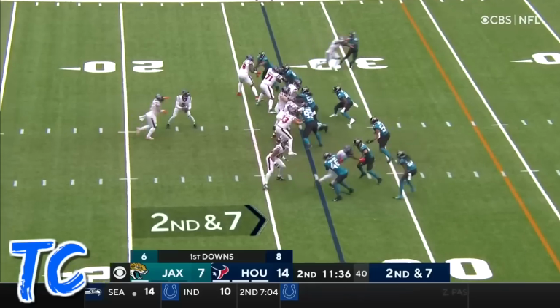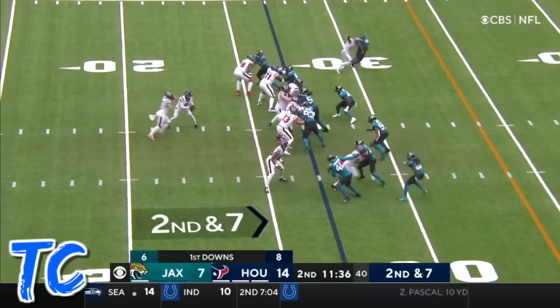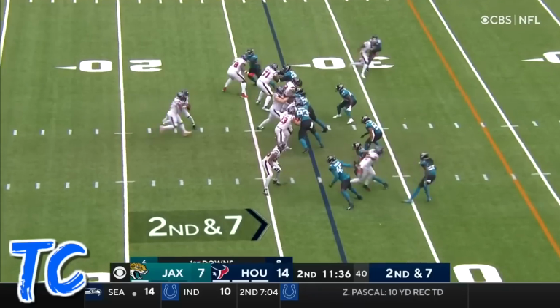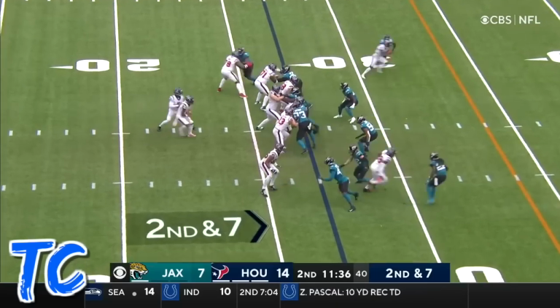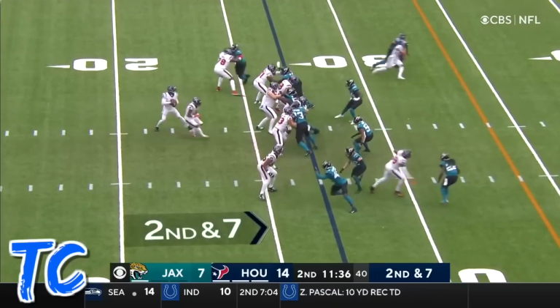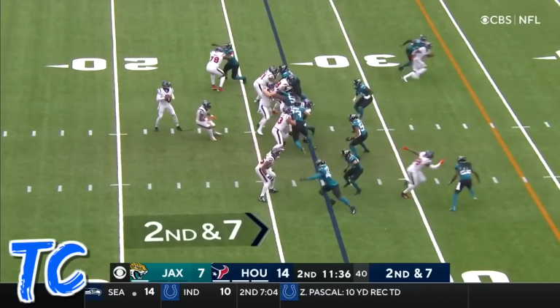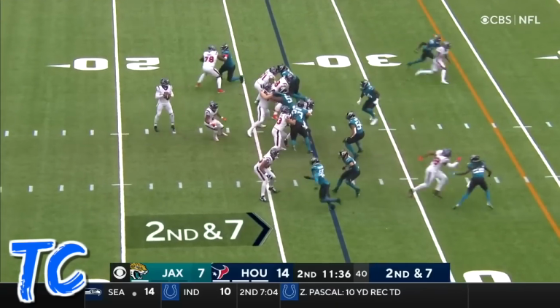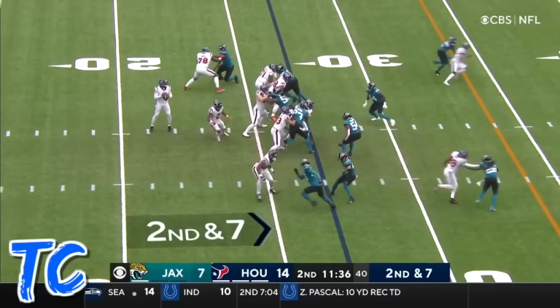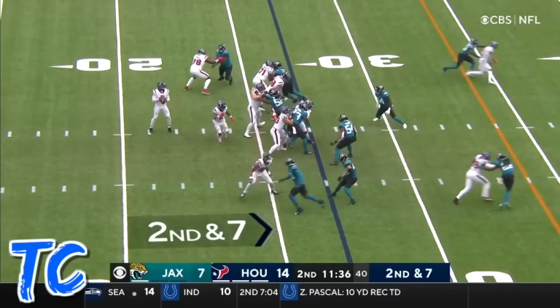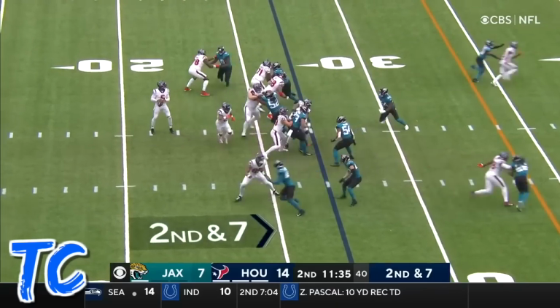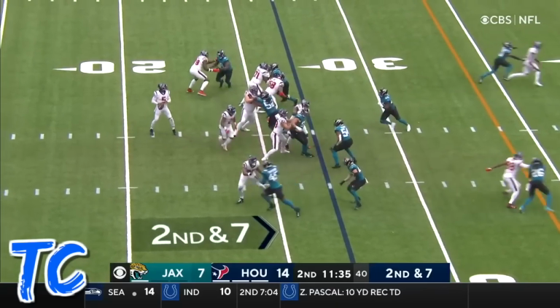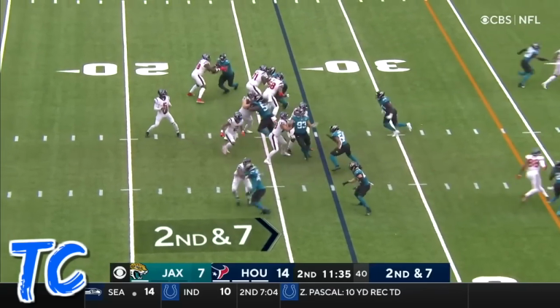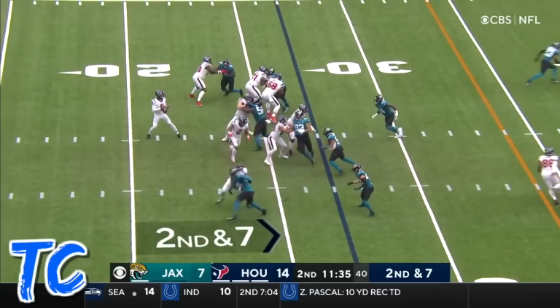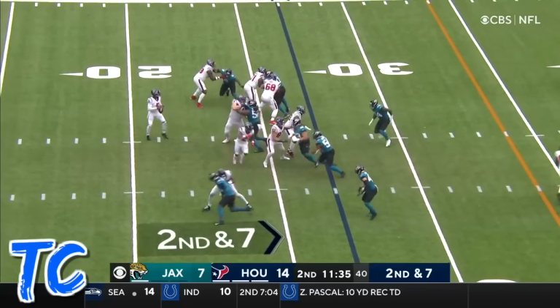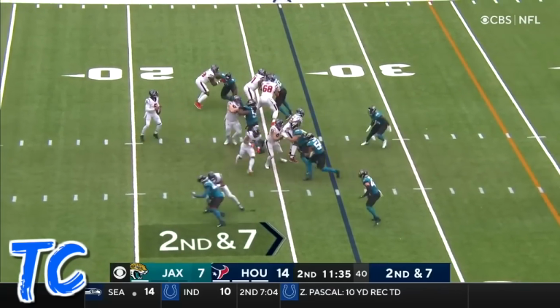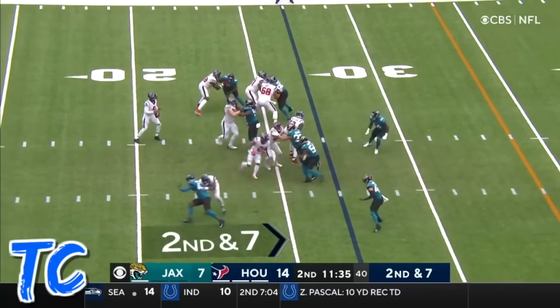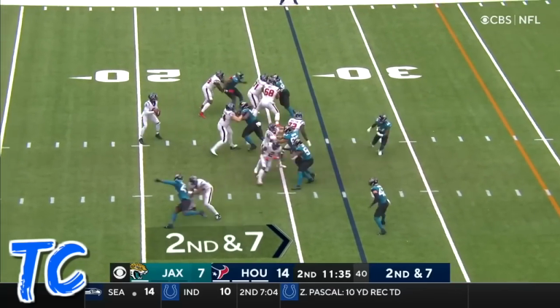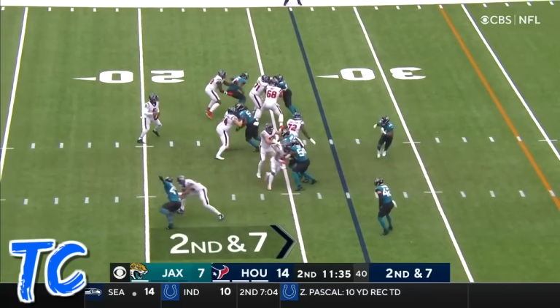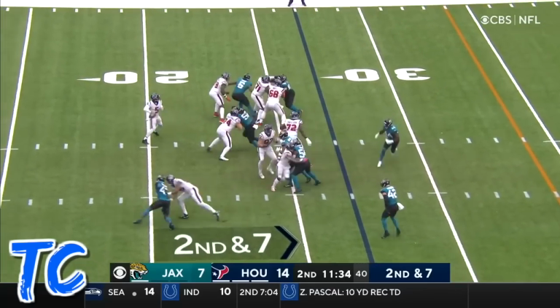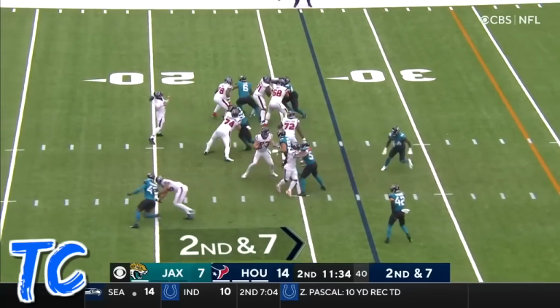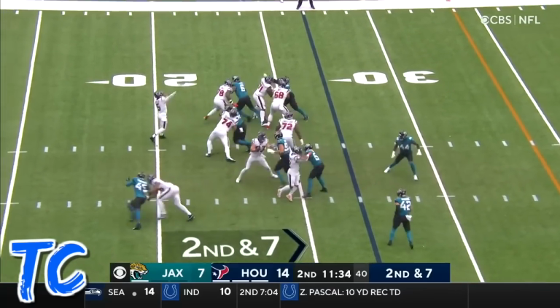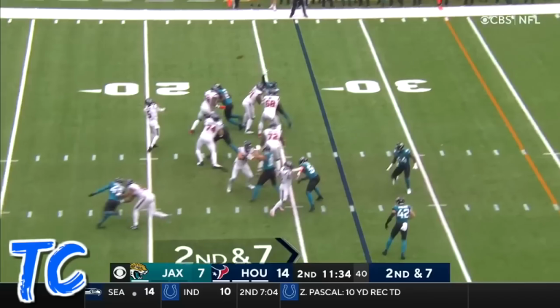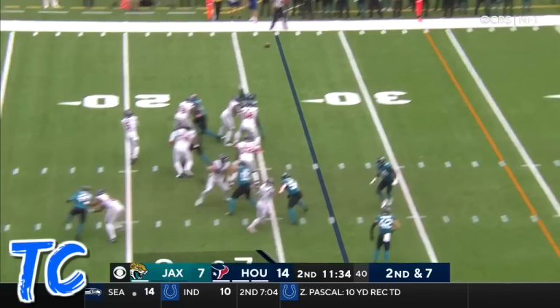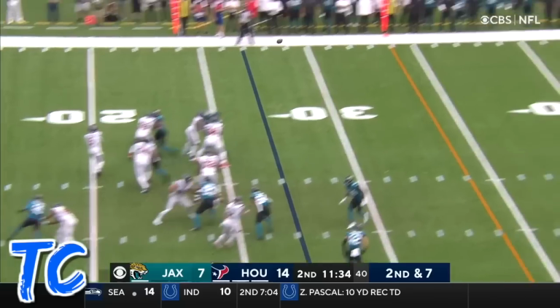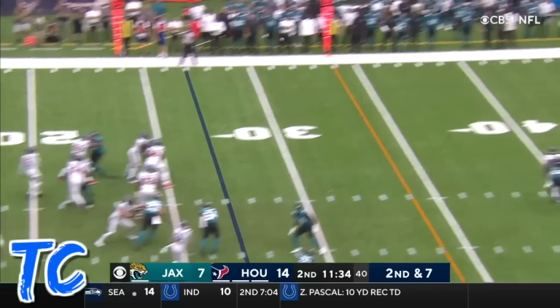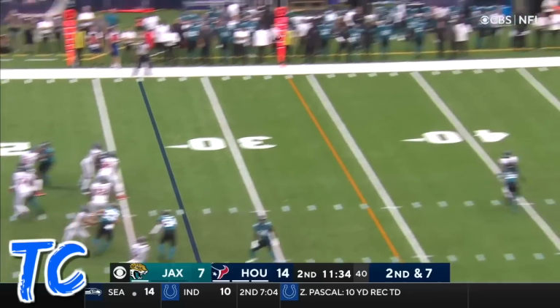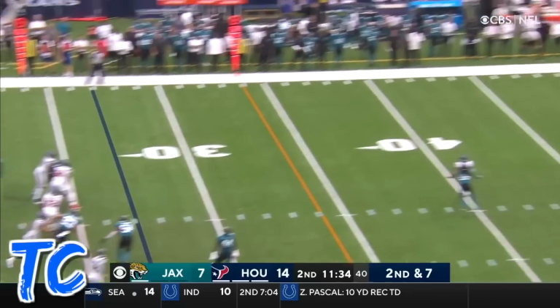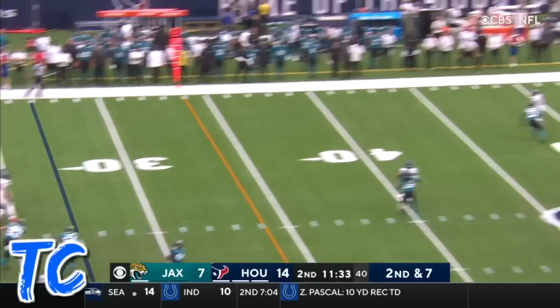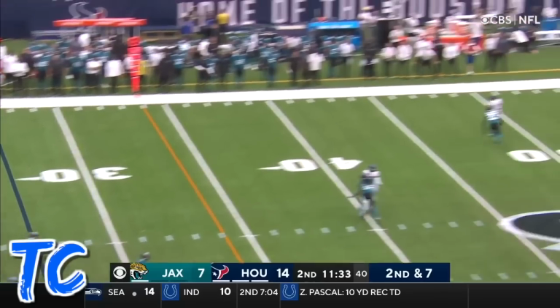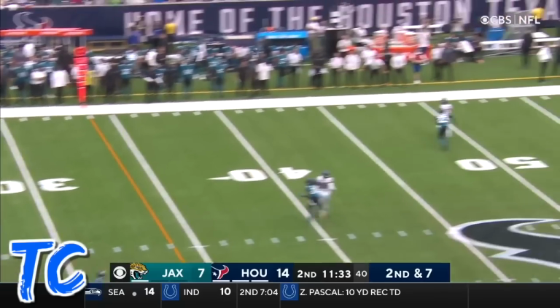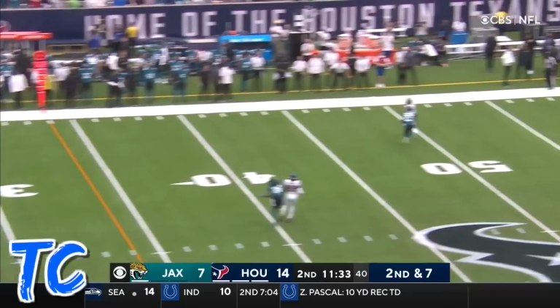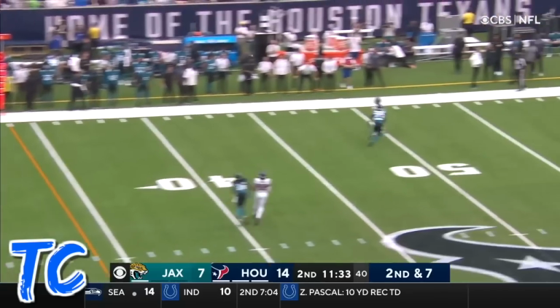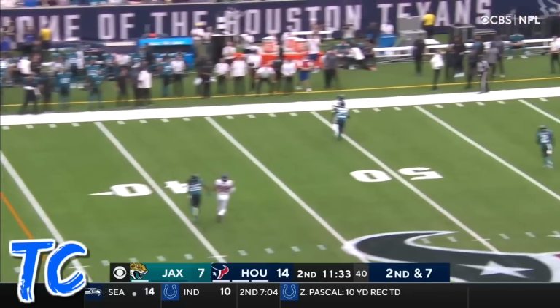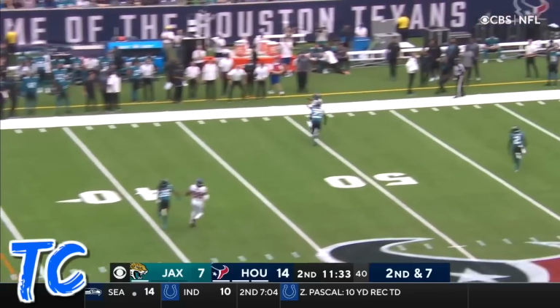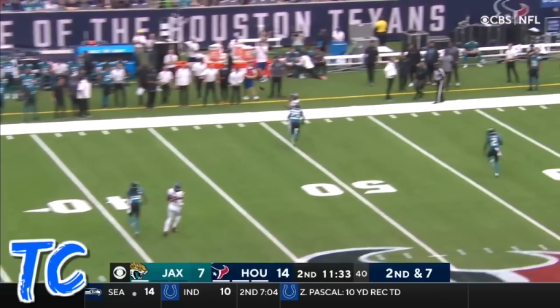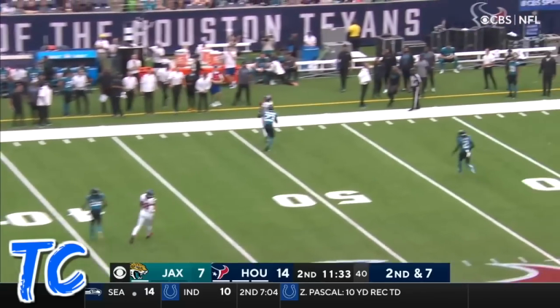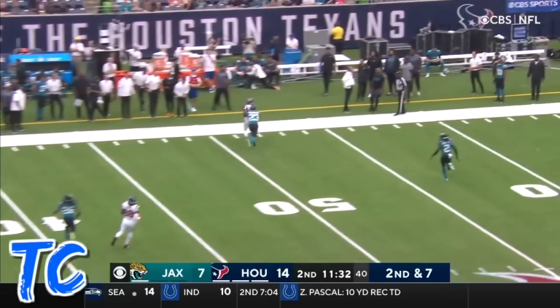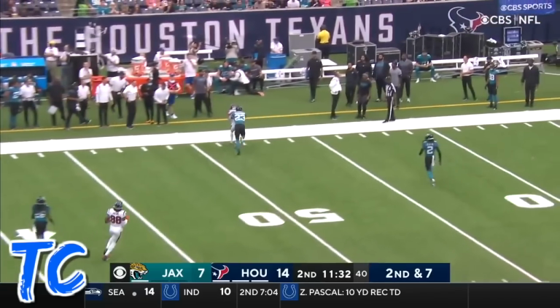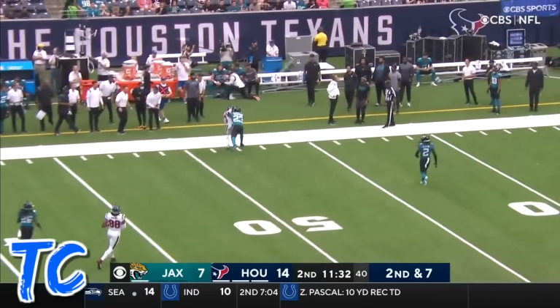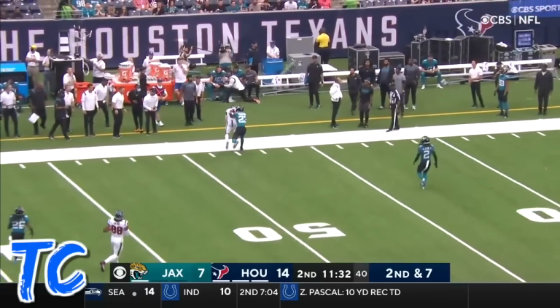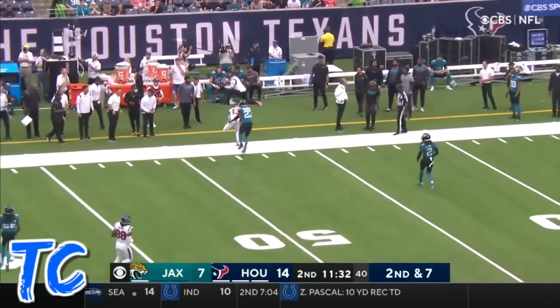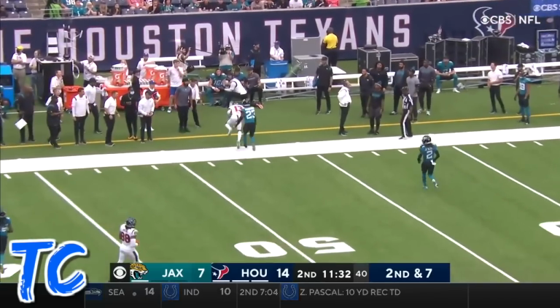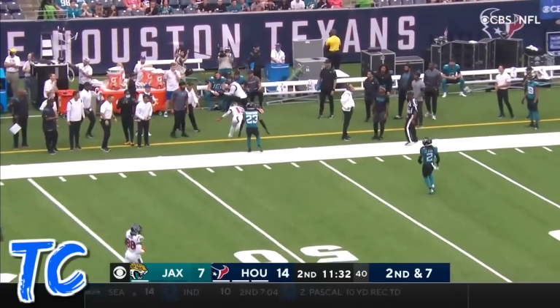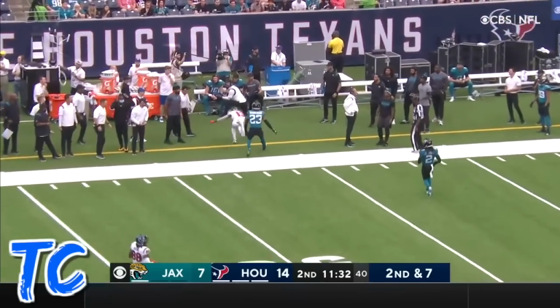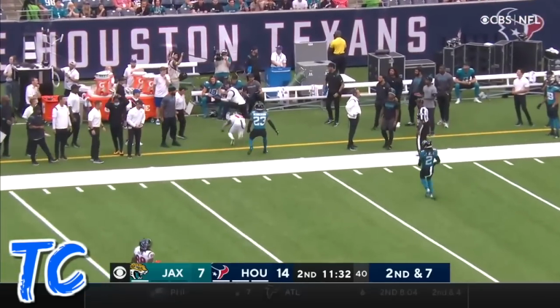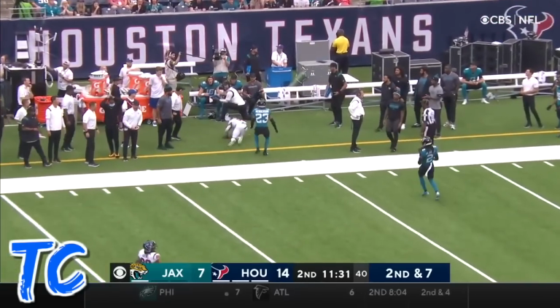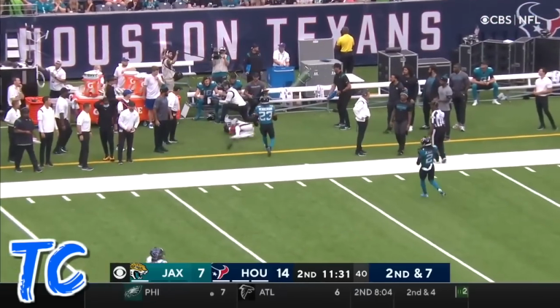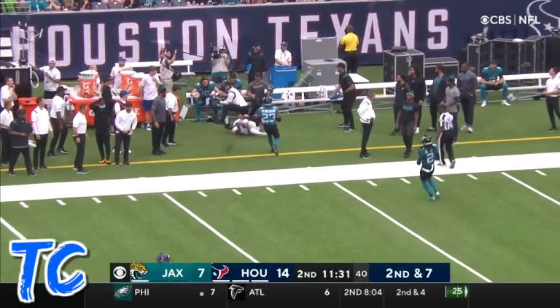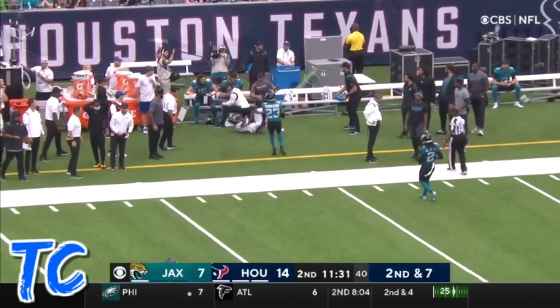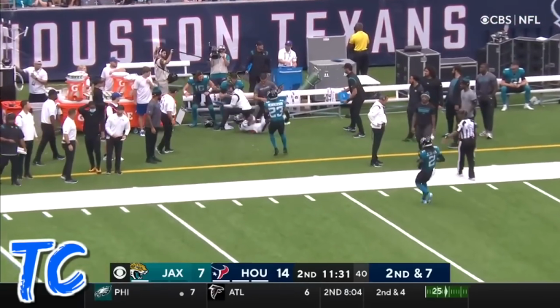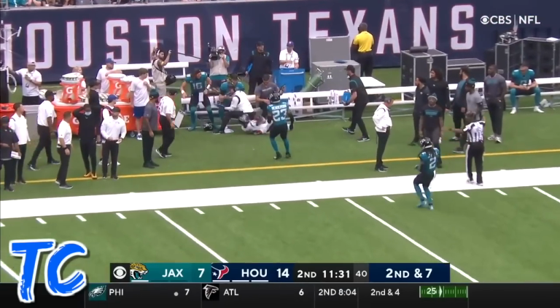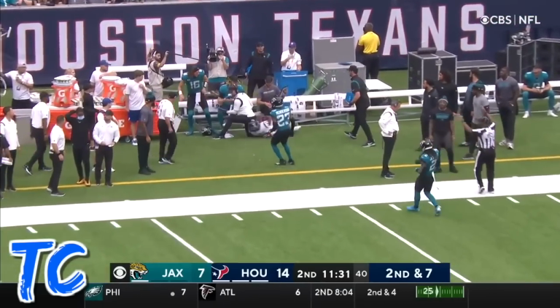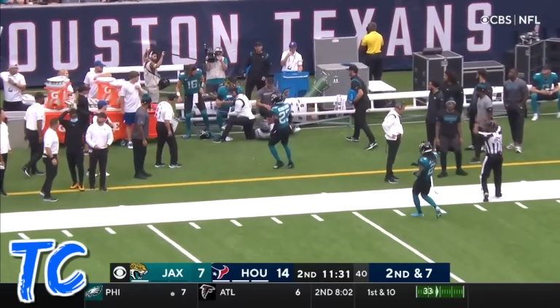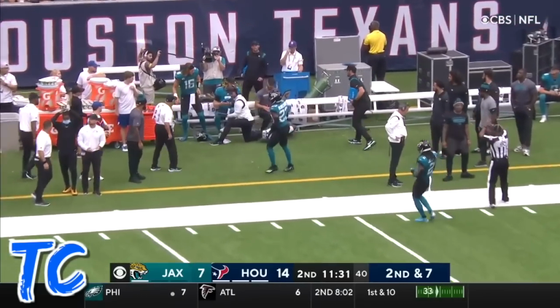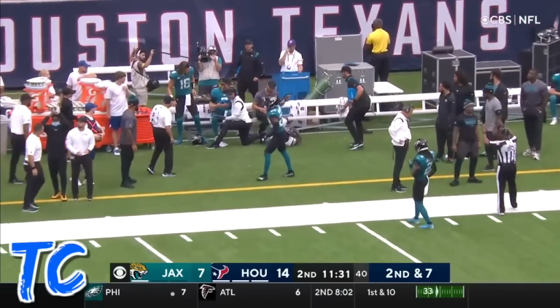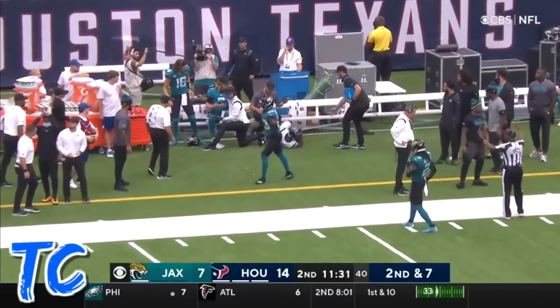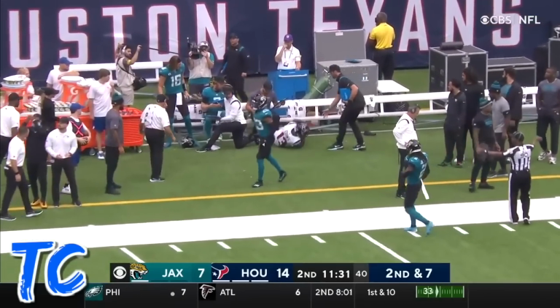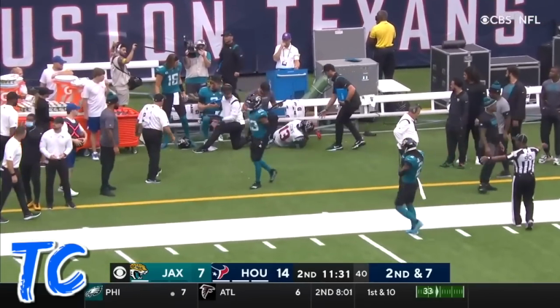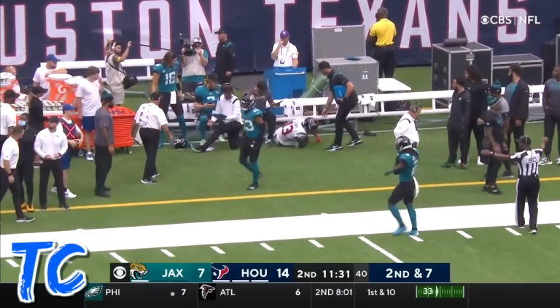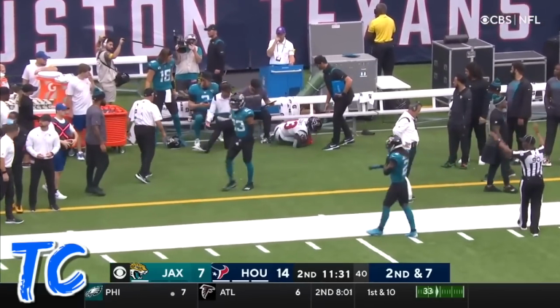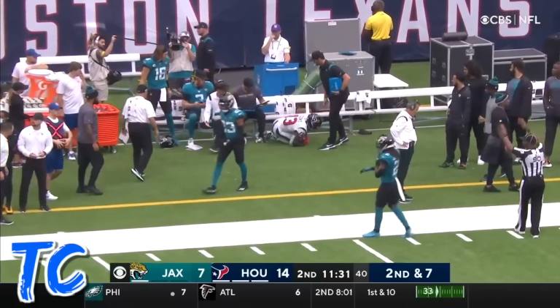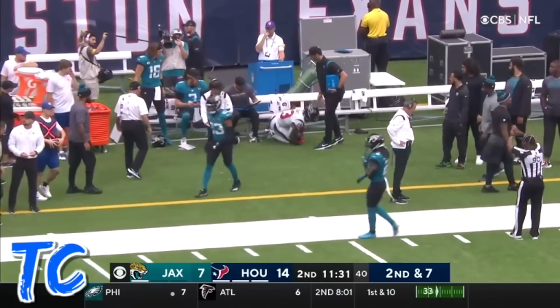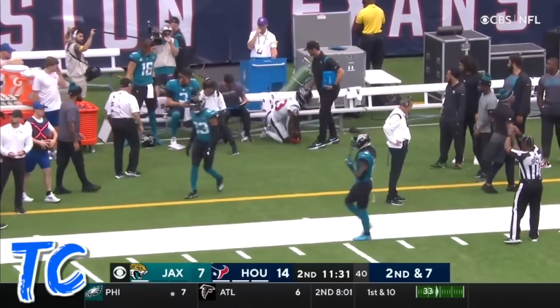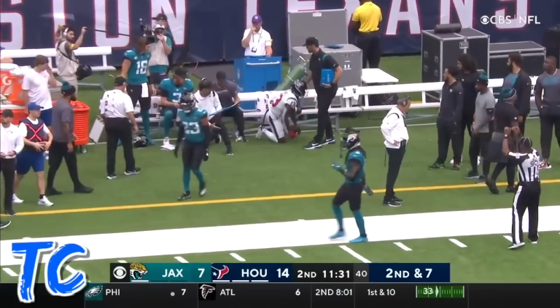On second and seven, play fake, Taylor will time and now throws far side of the field and hits his man — that's Brandon Cooks.